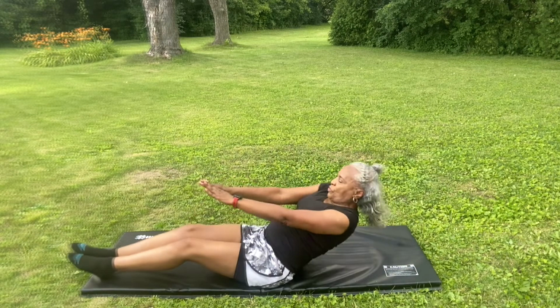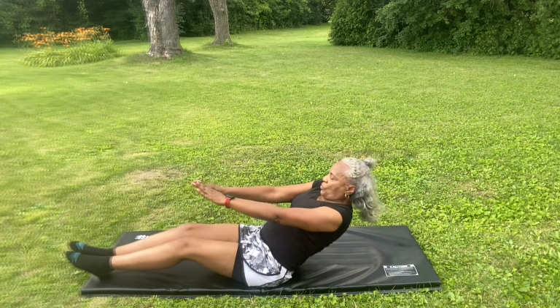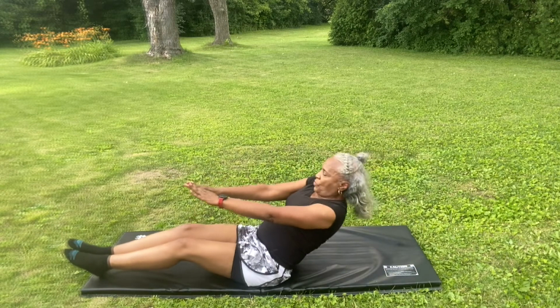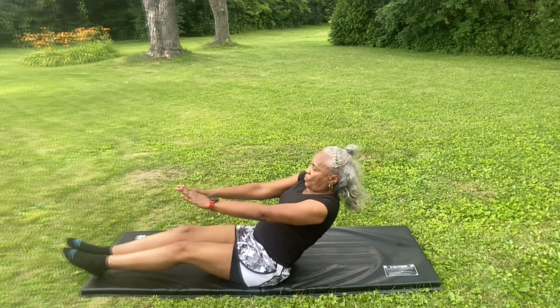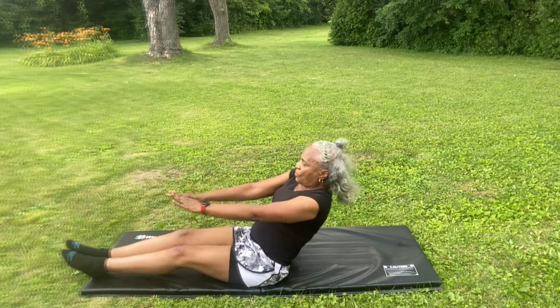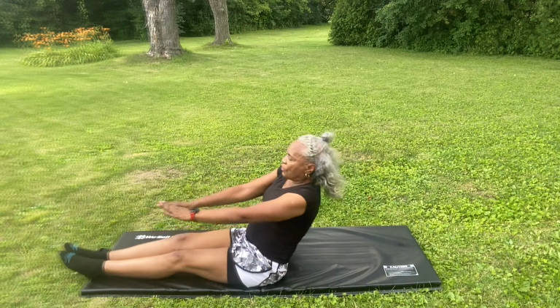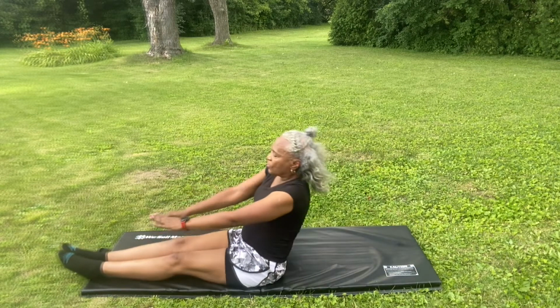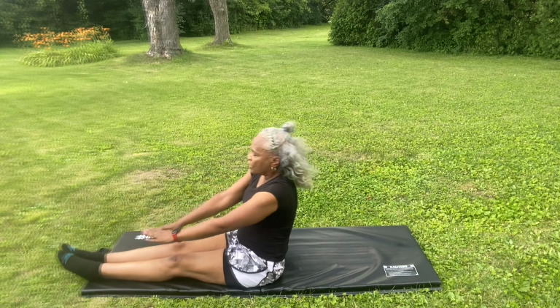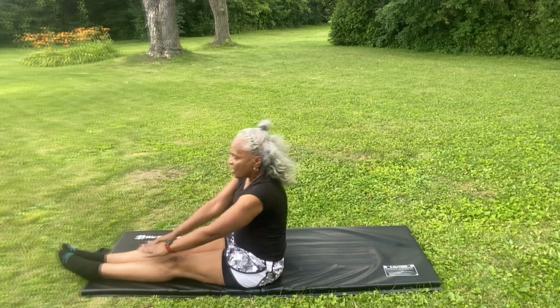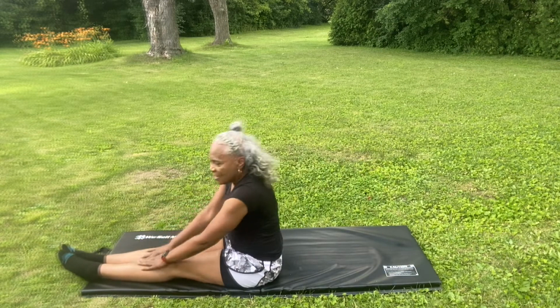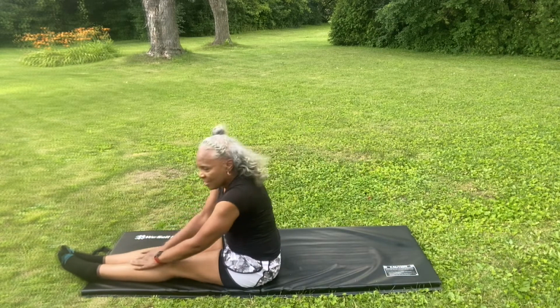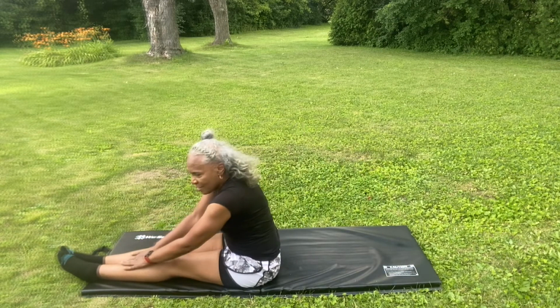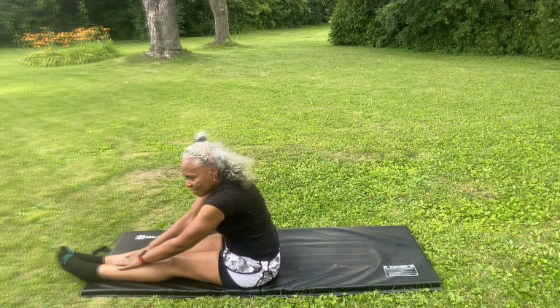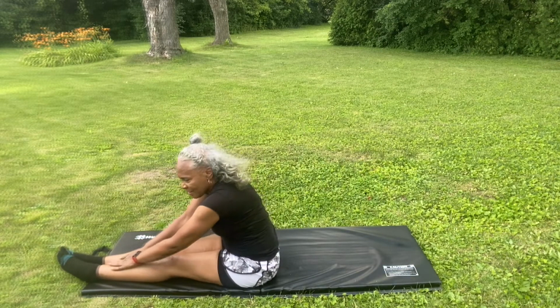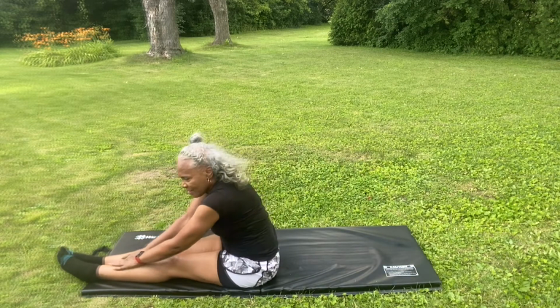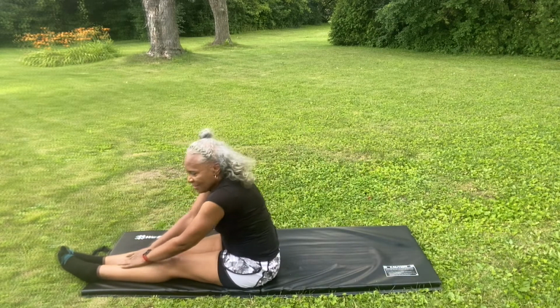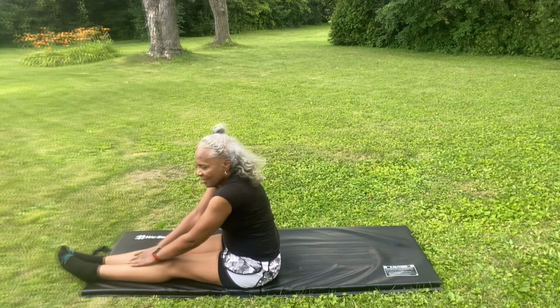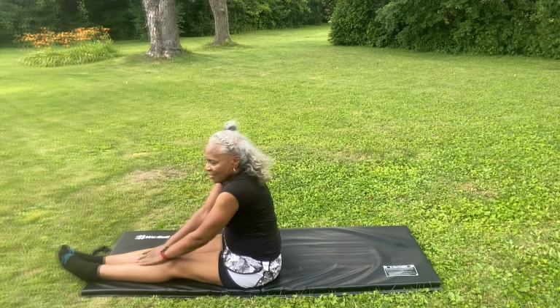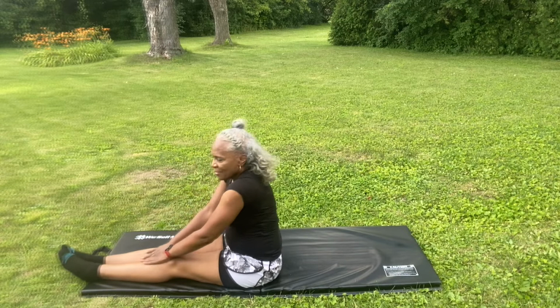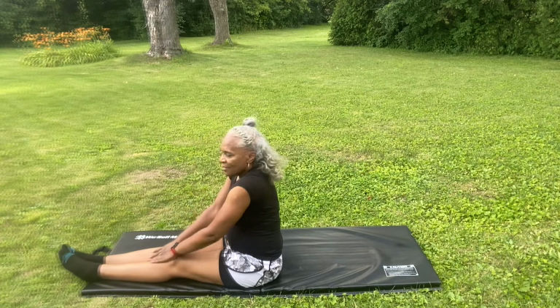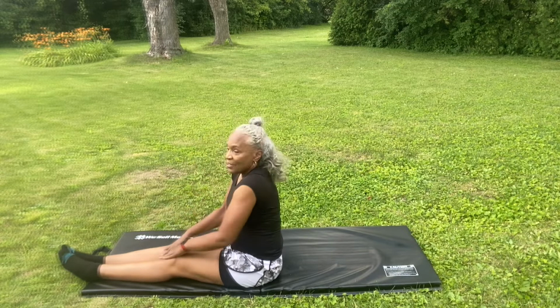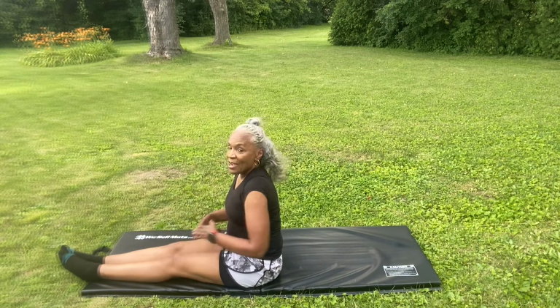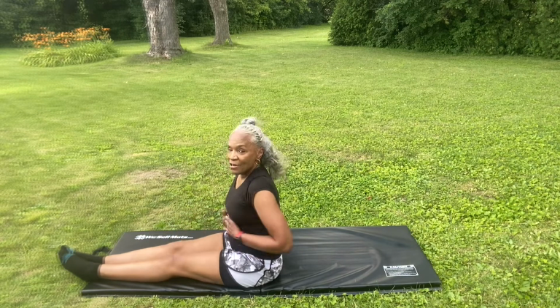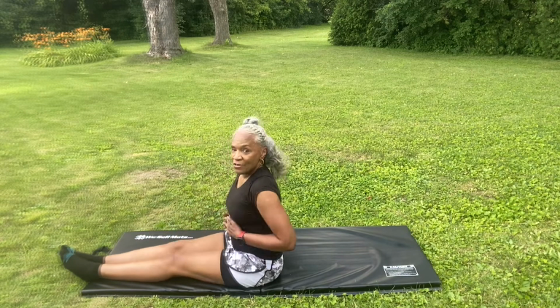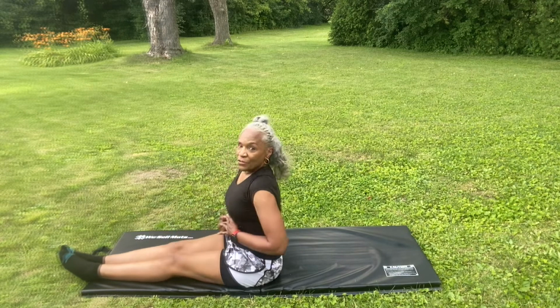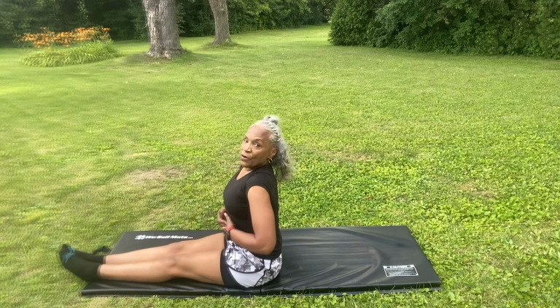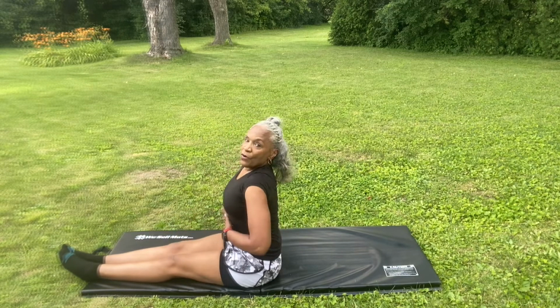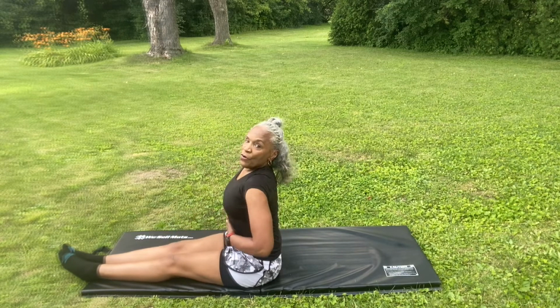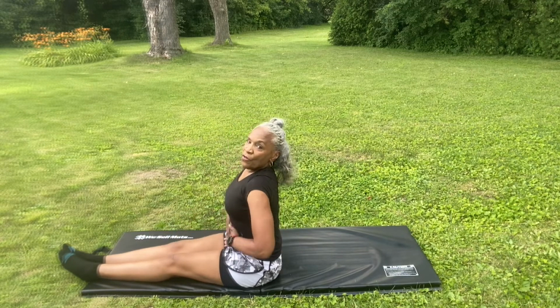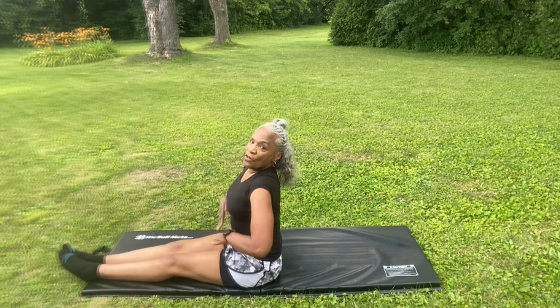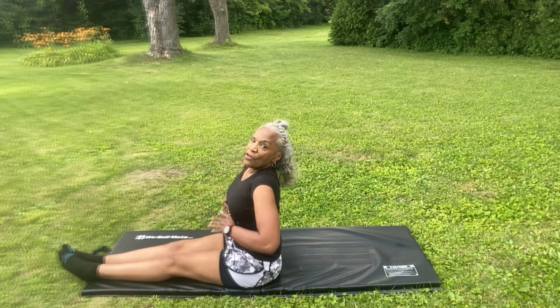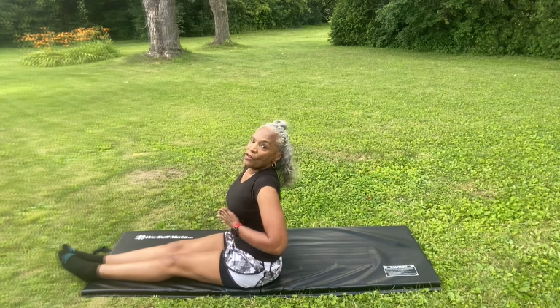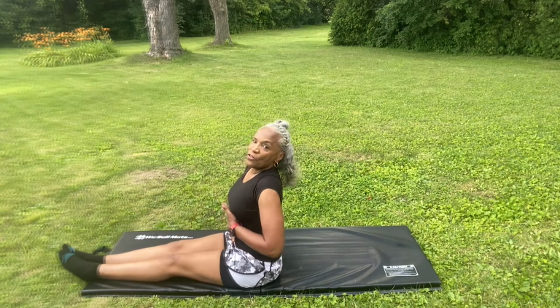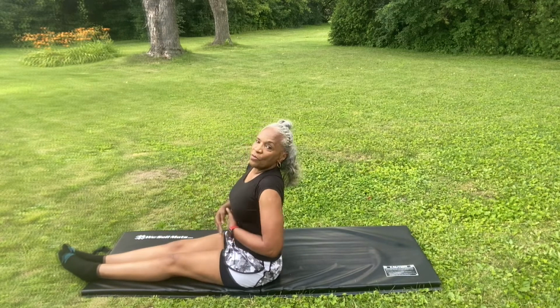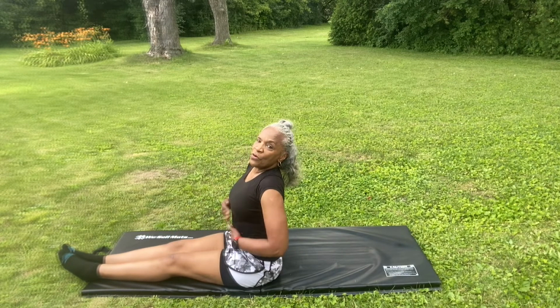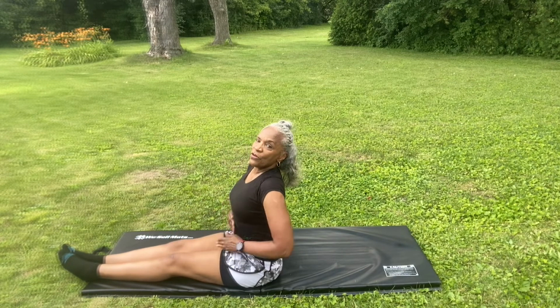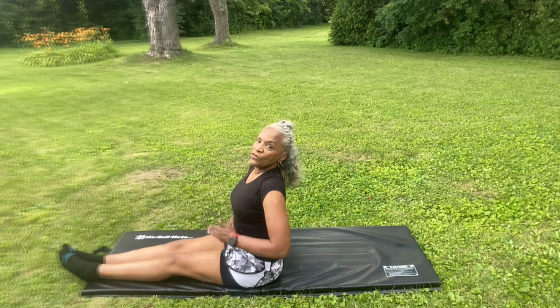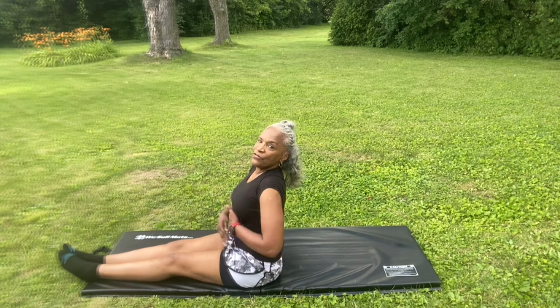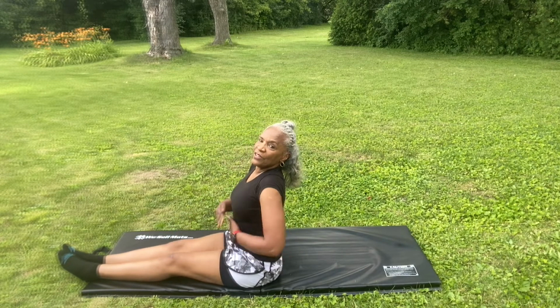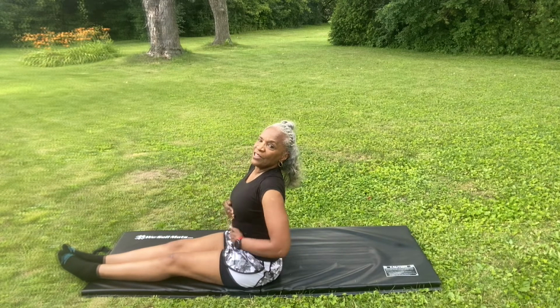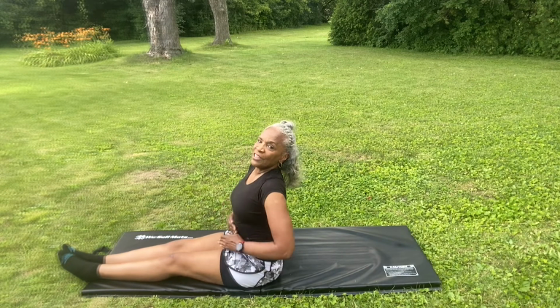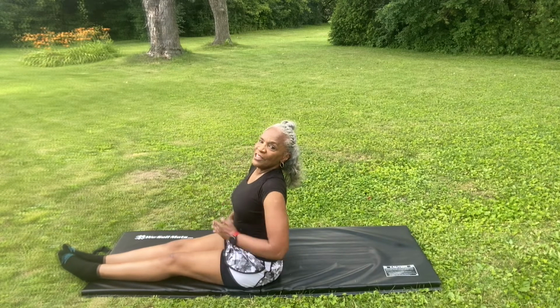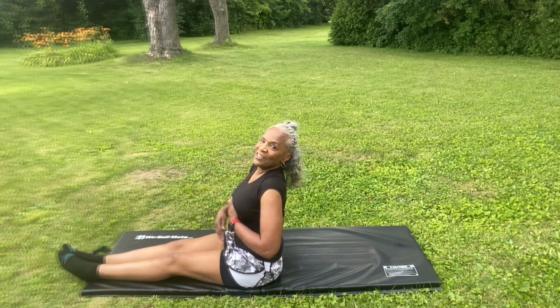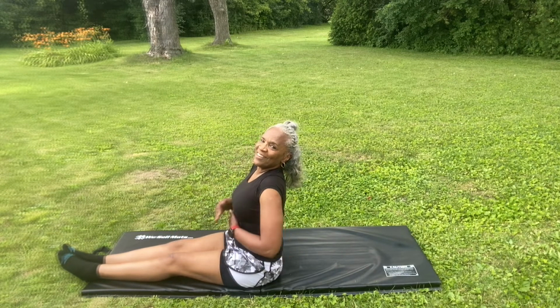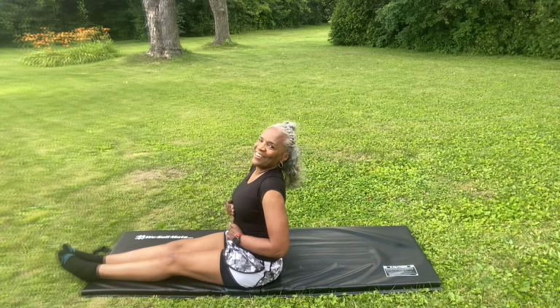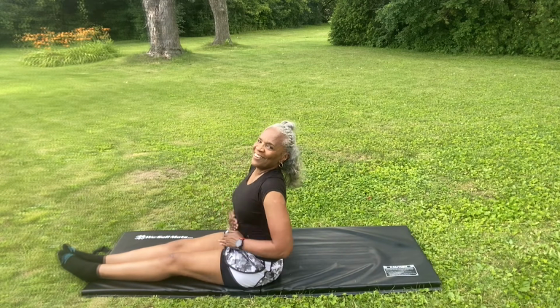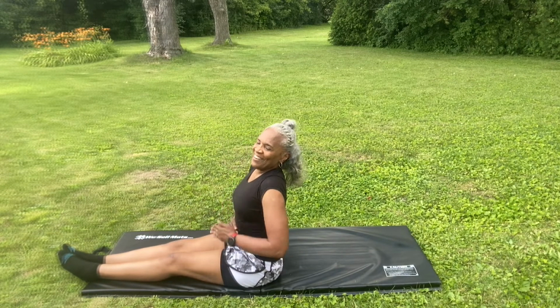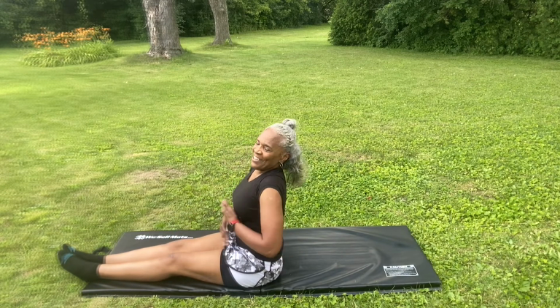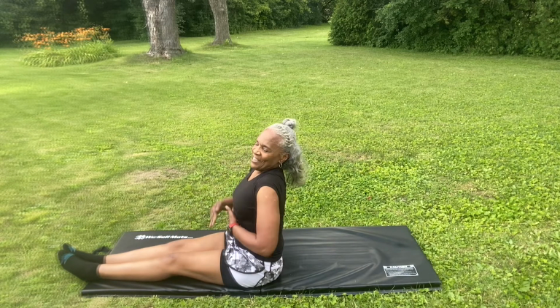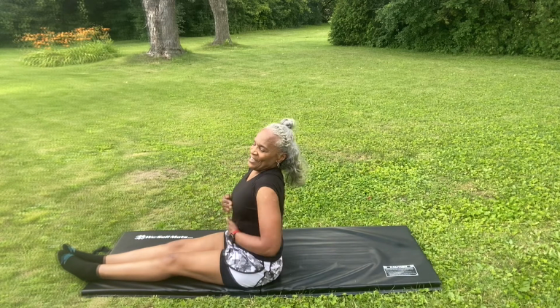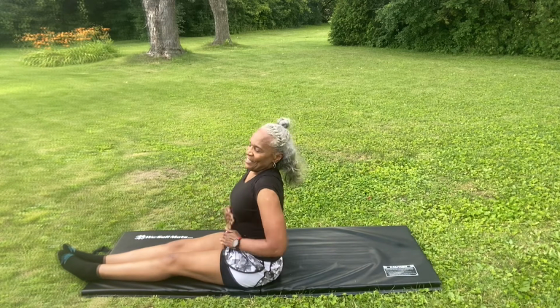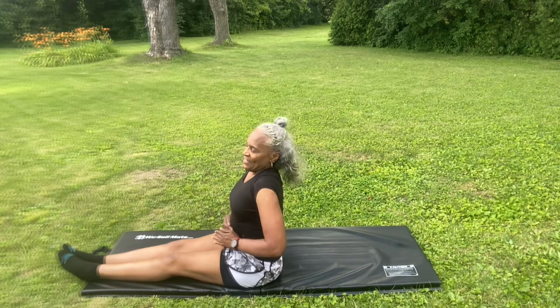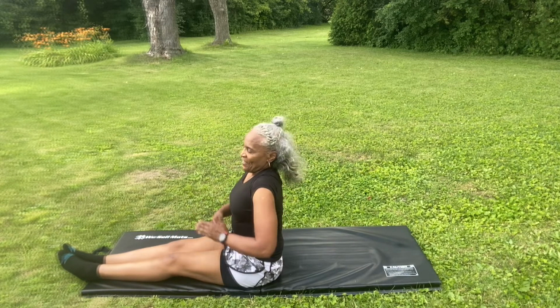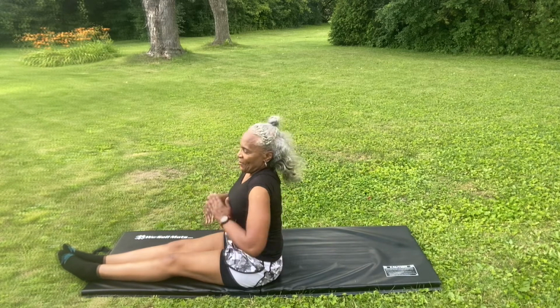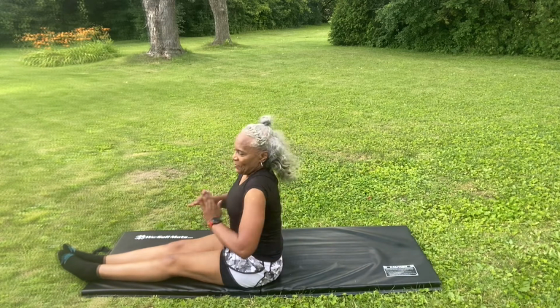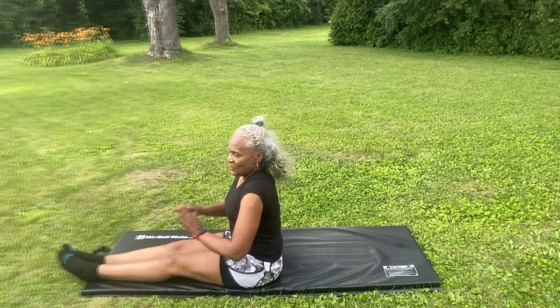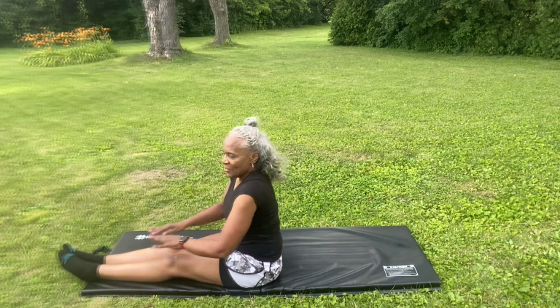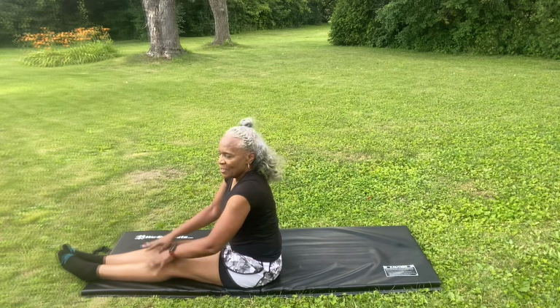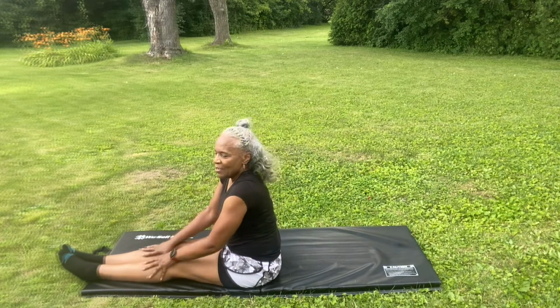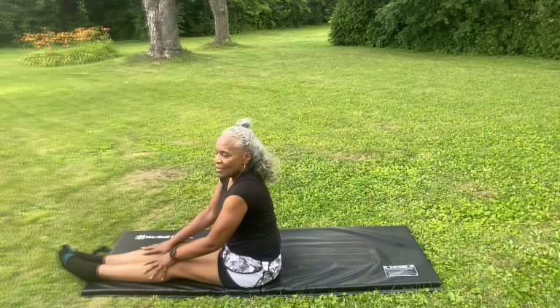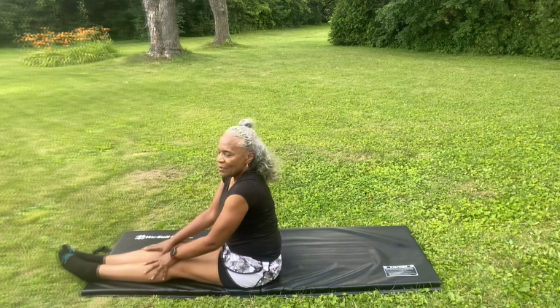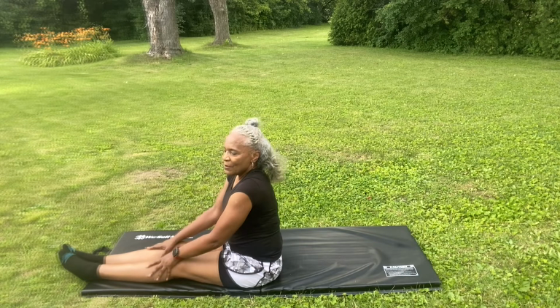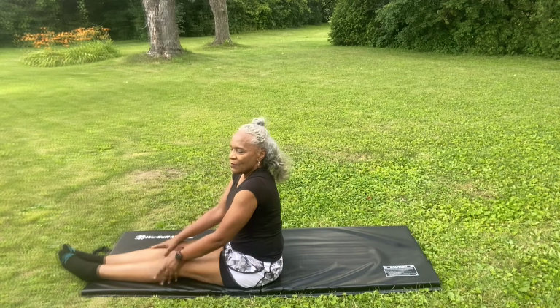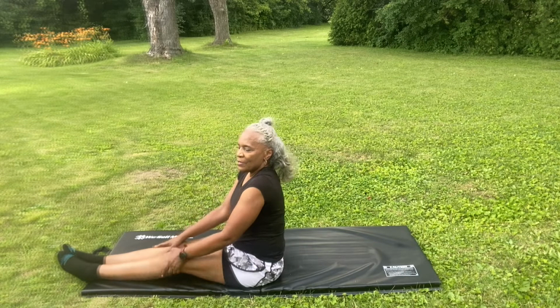The higher you go, the more you'll feel it in here.